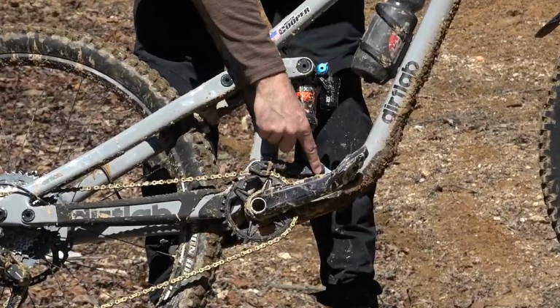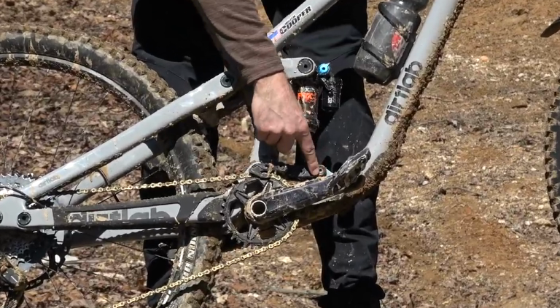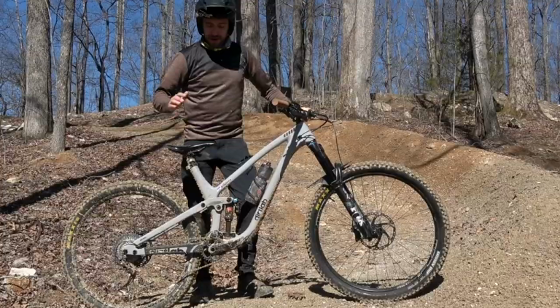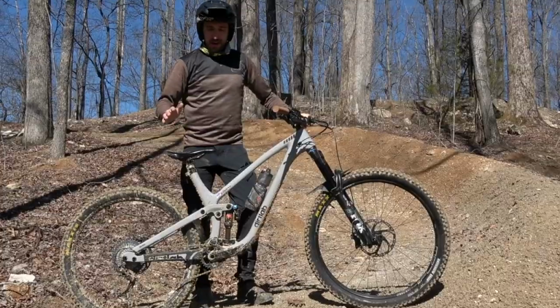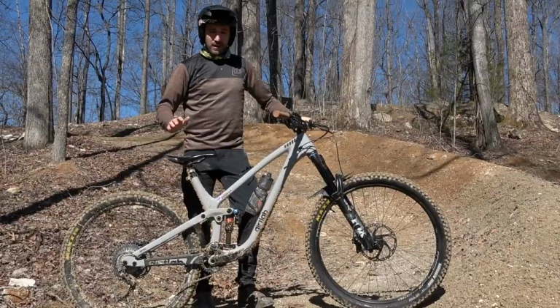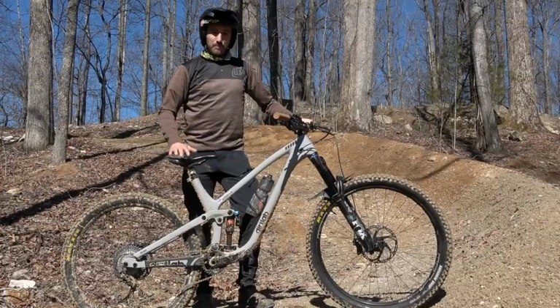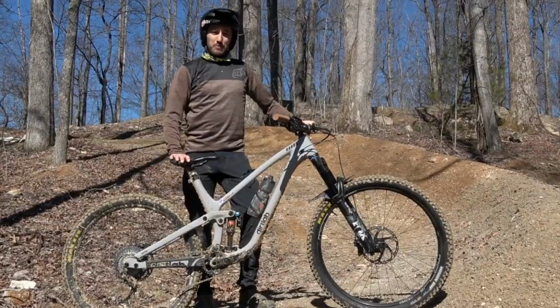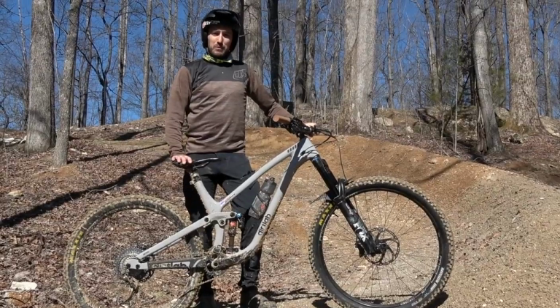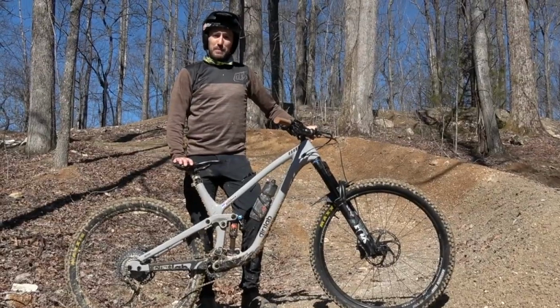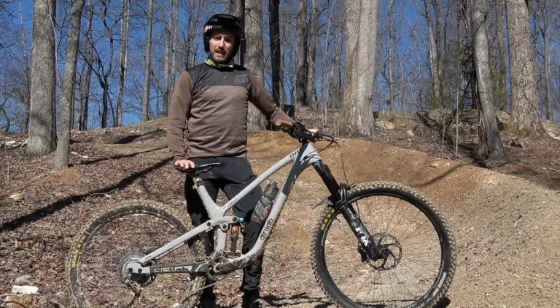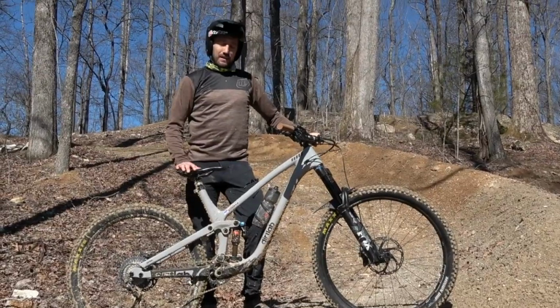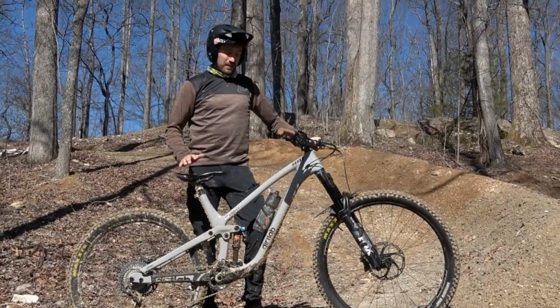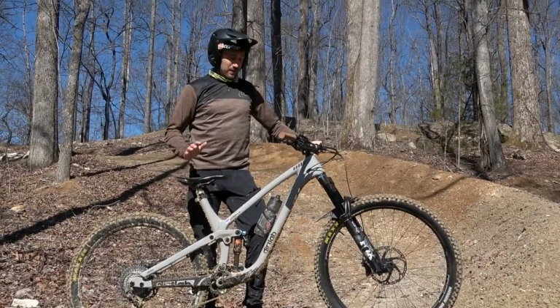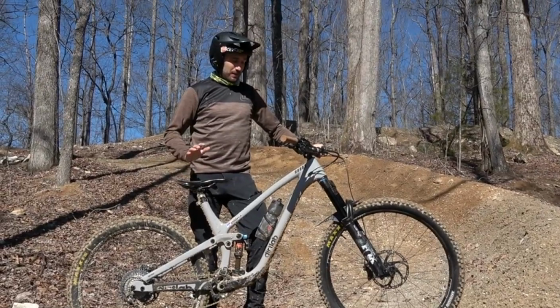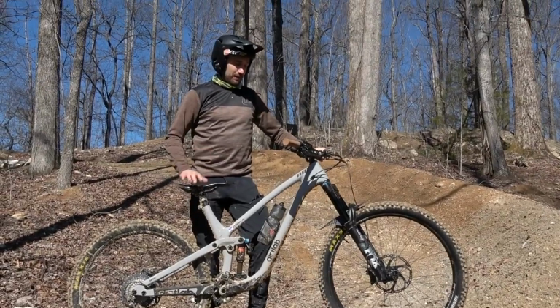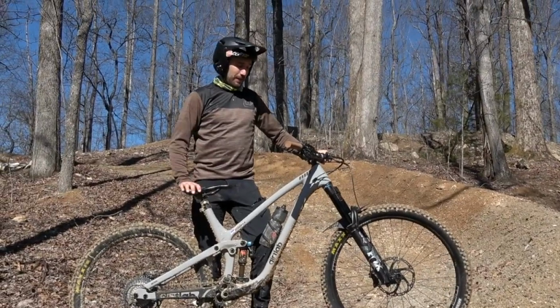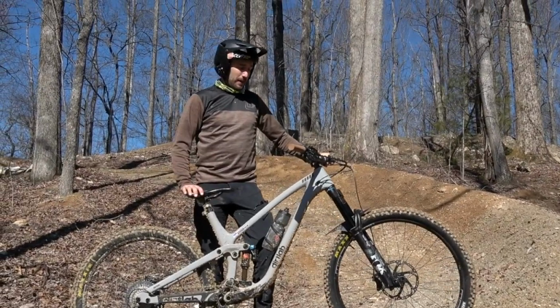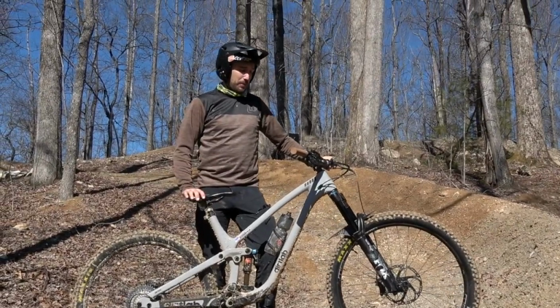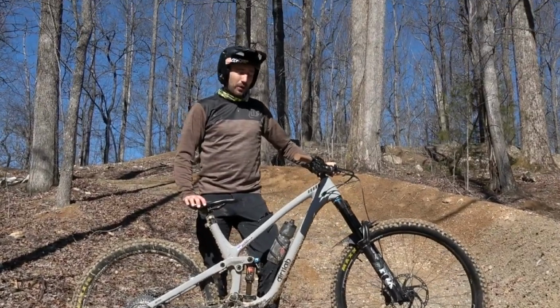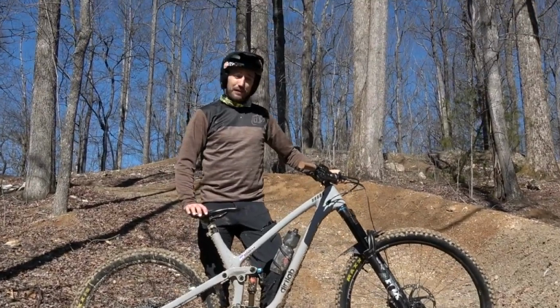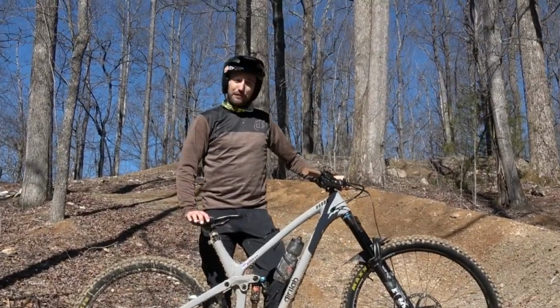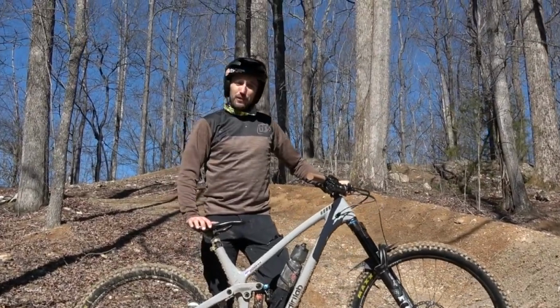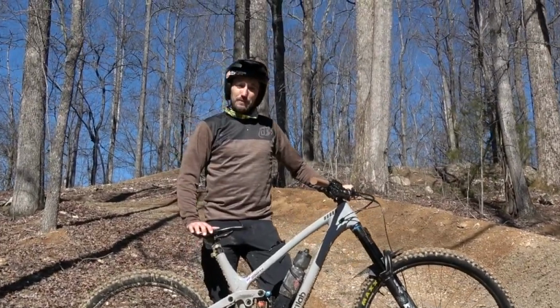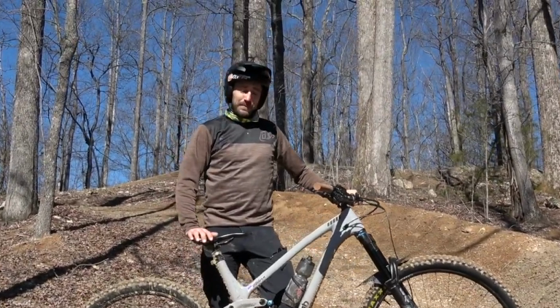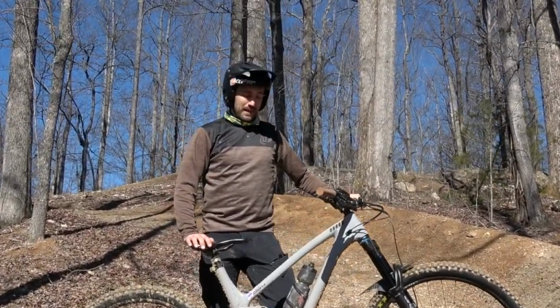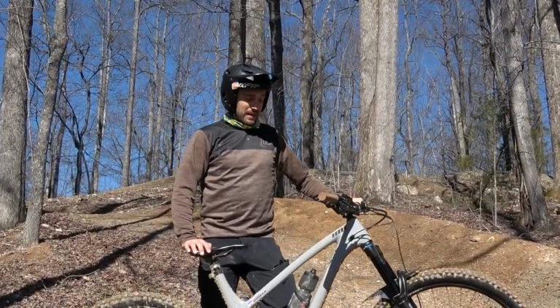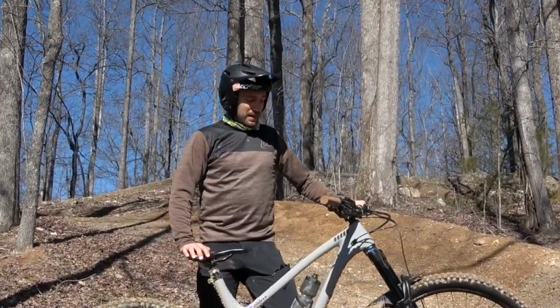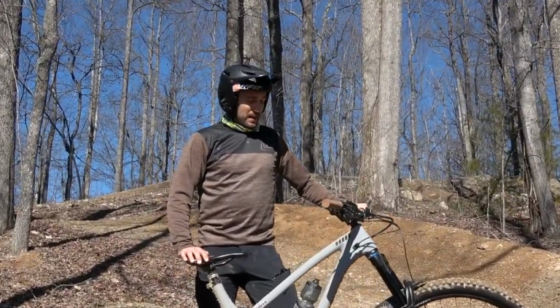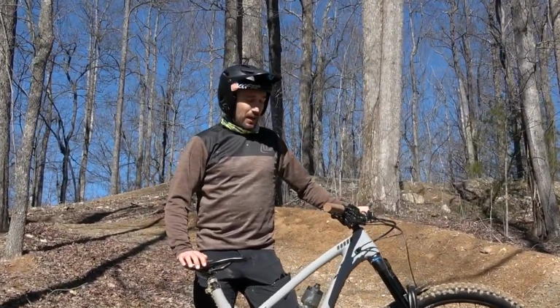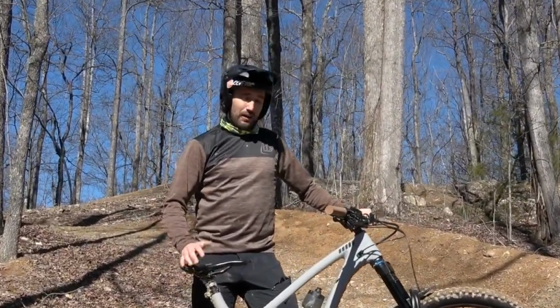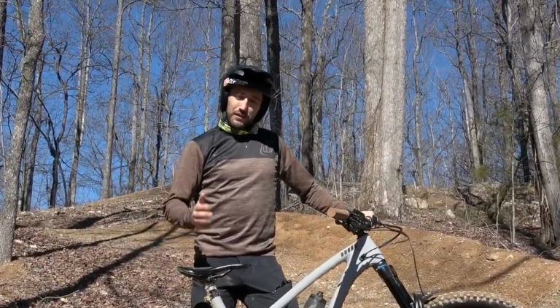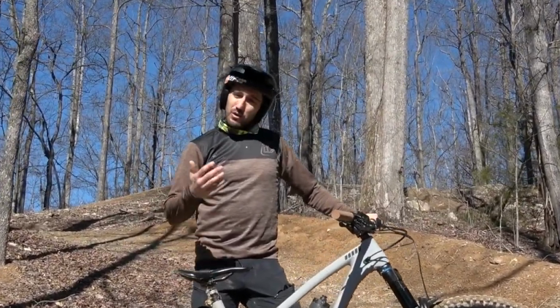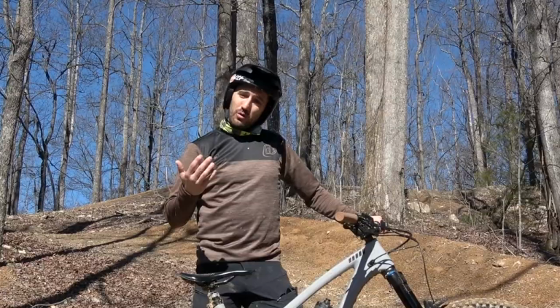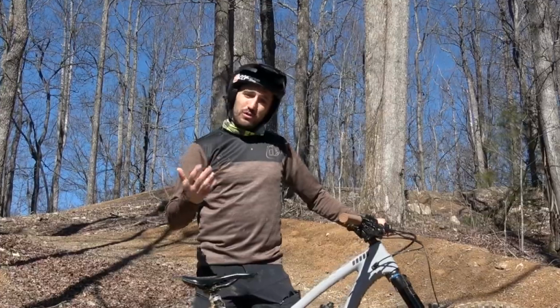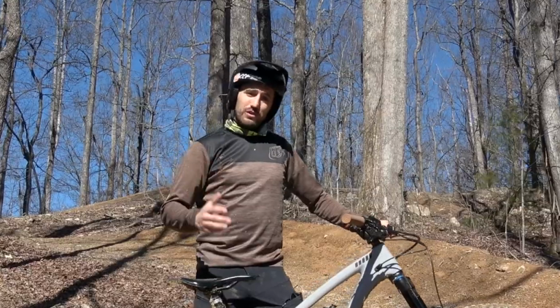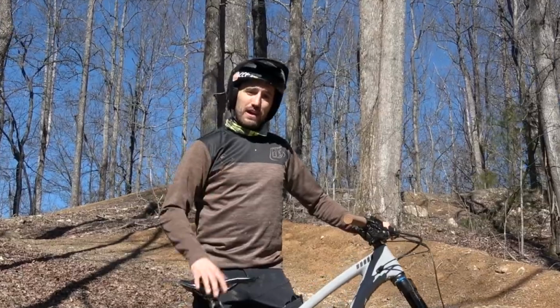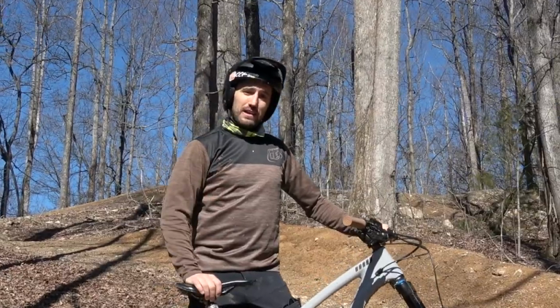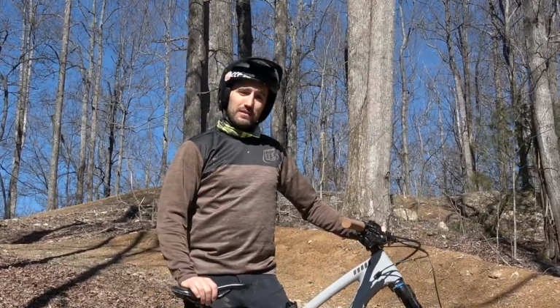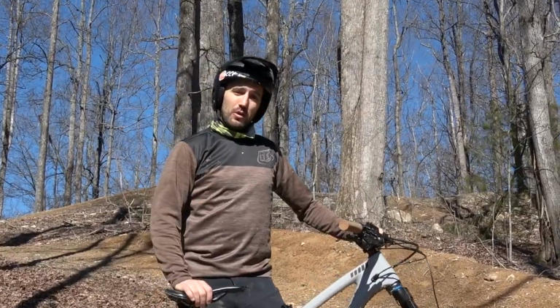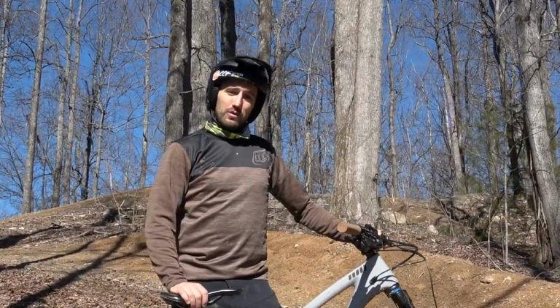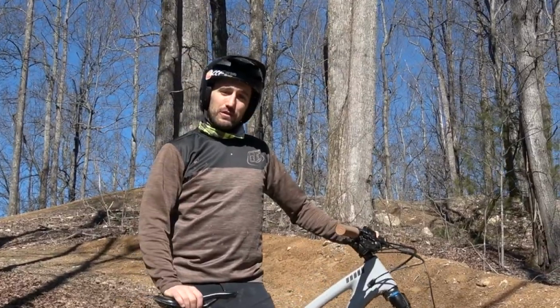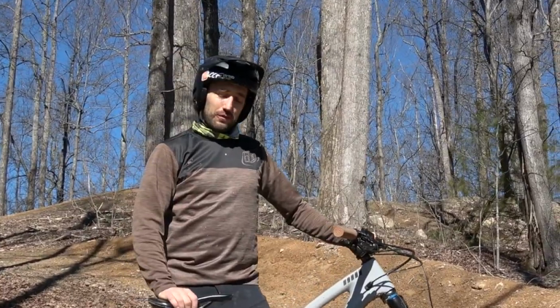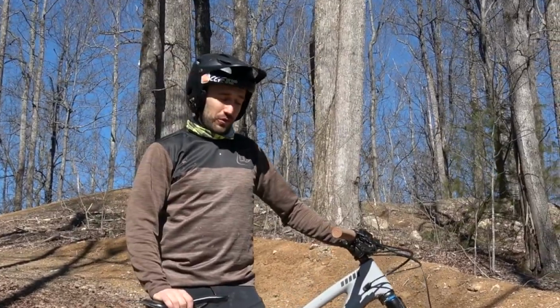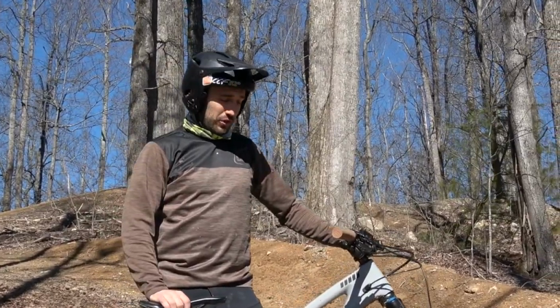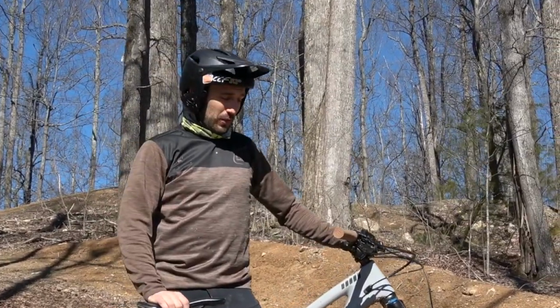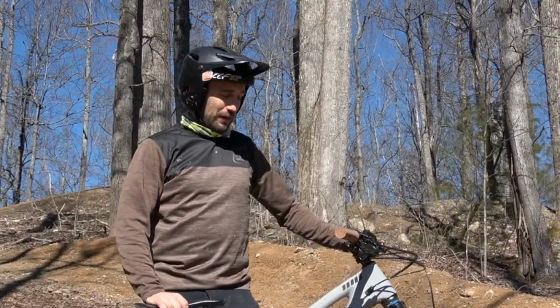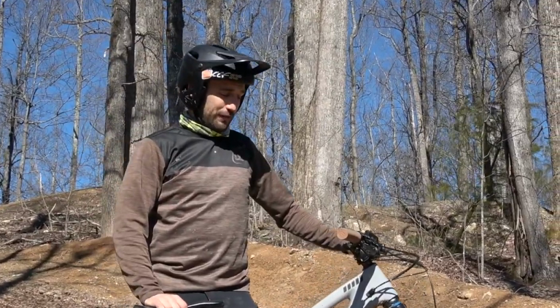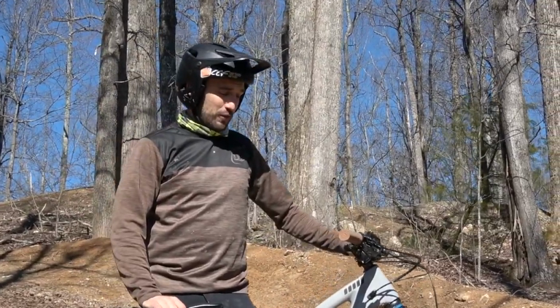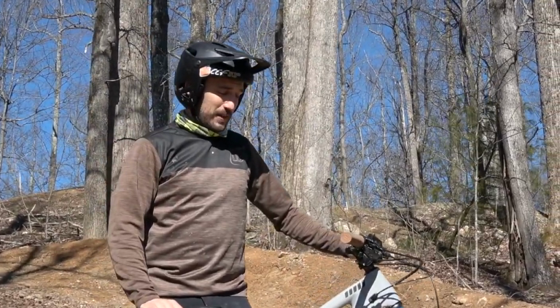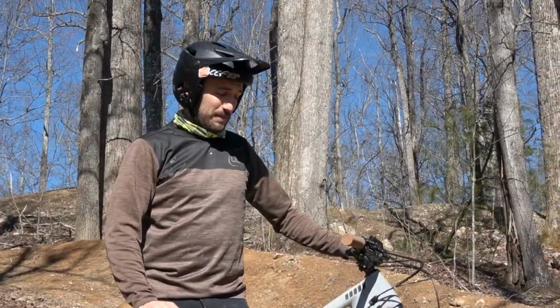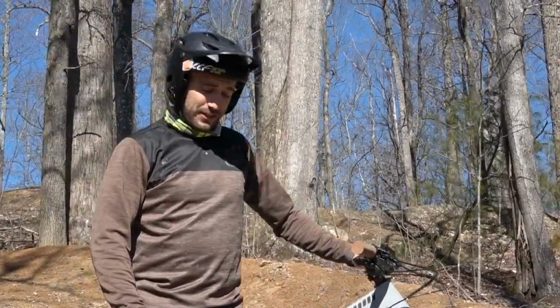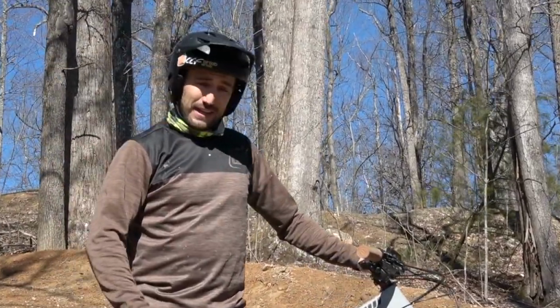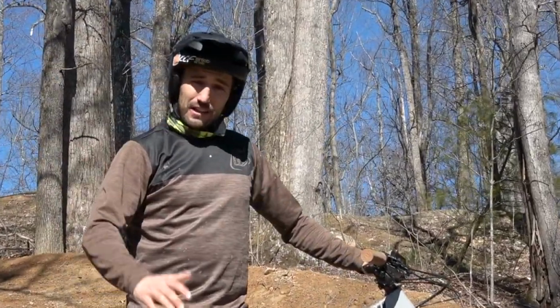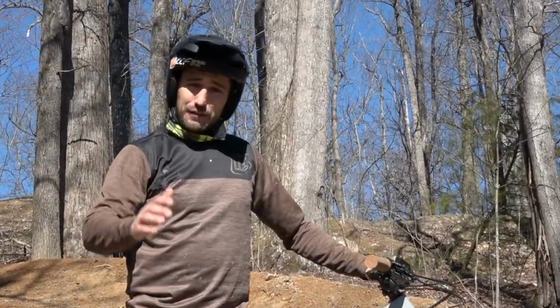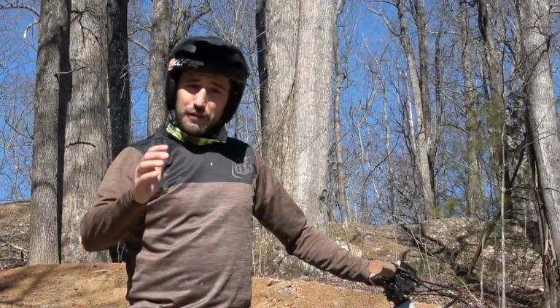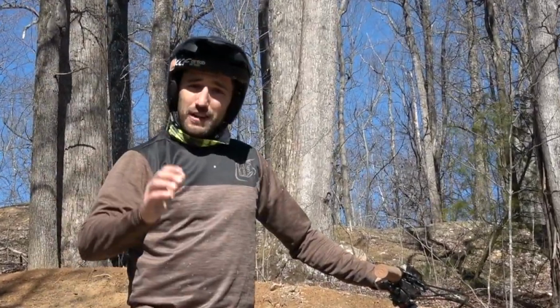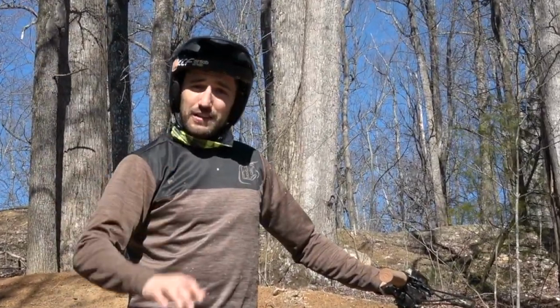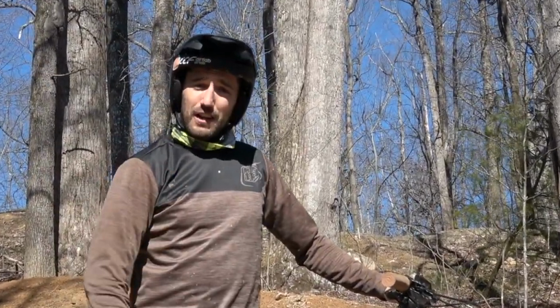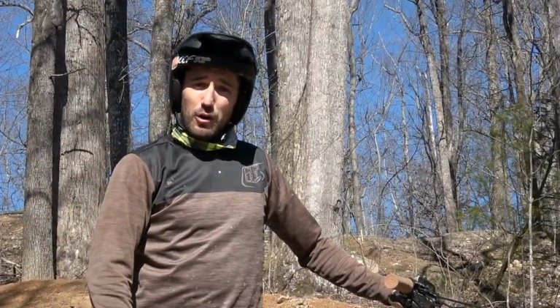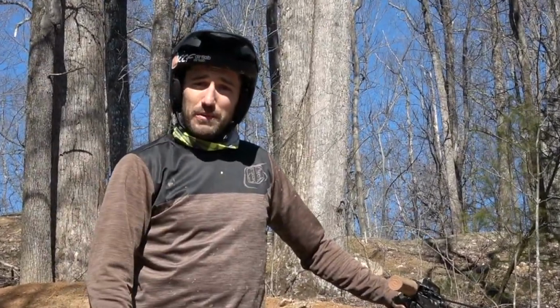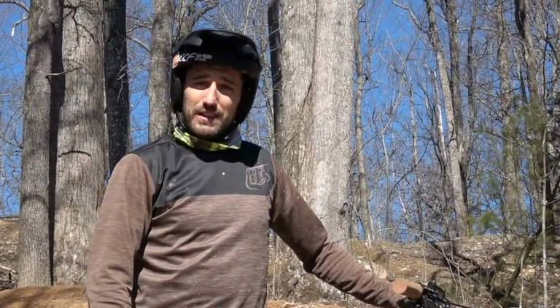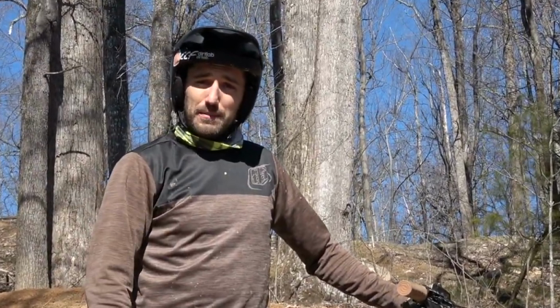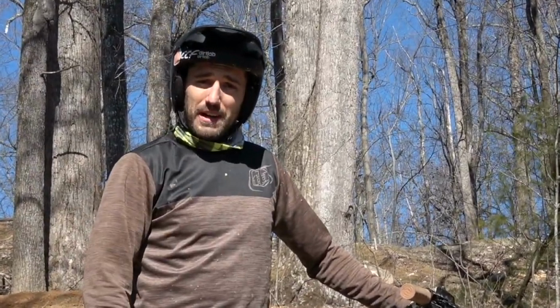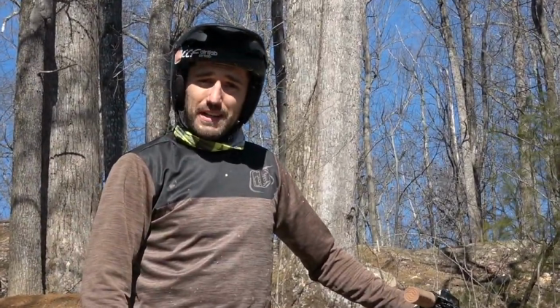Very comfortable bike, very playful. I love the cornering and it corners really well for me. Check out the footage and I hope you like the bike.